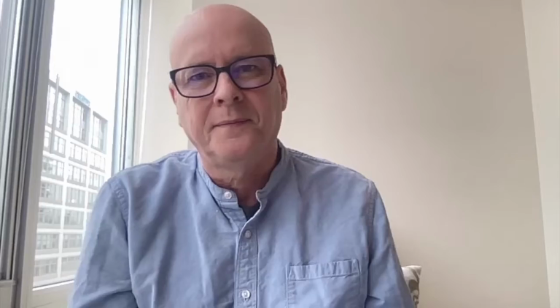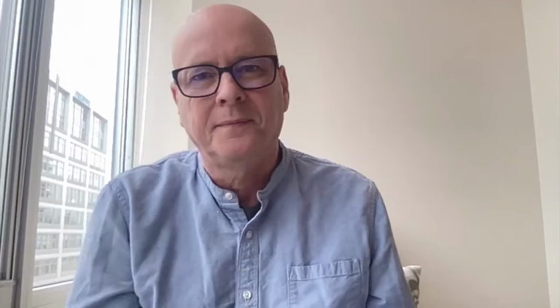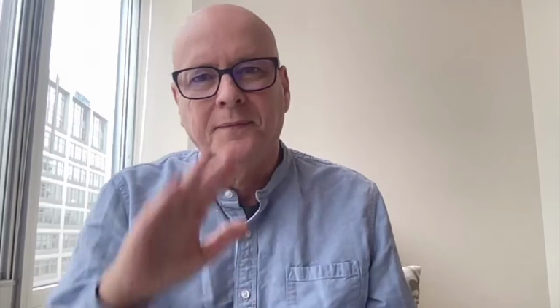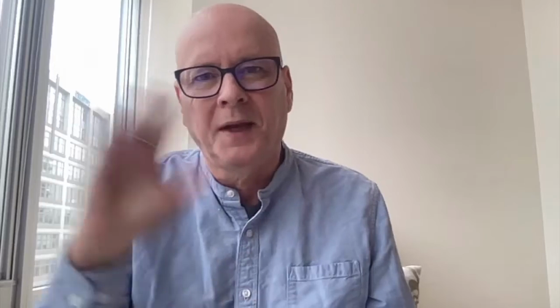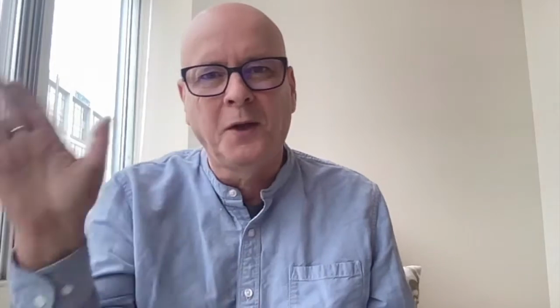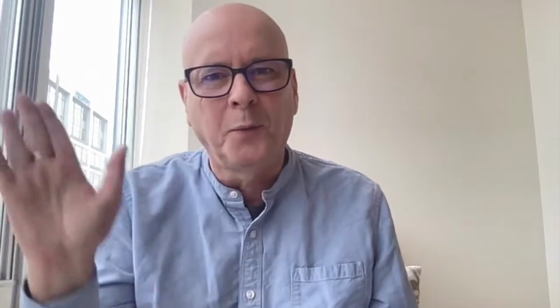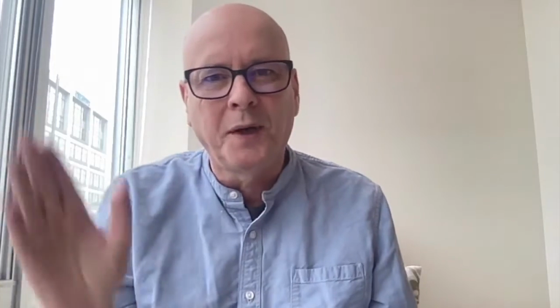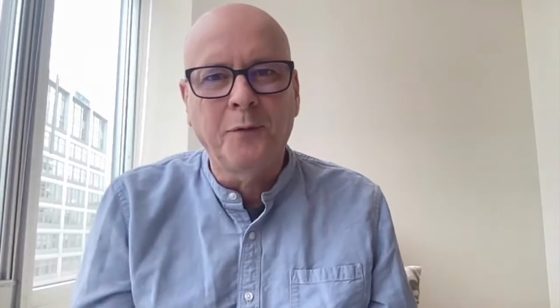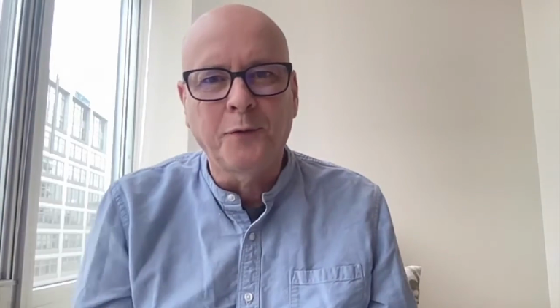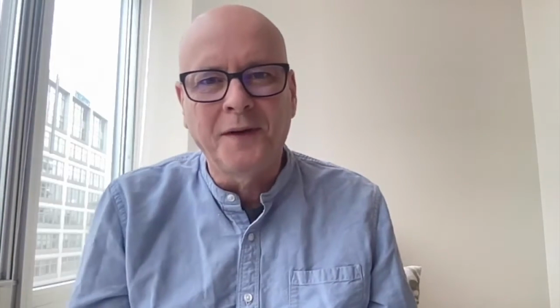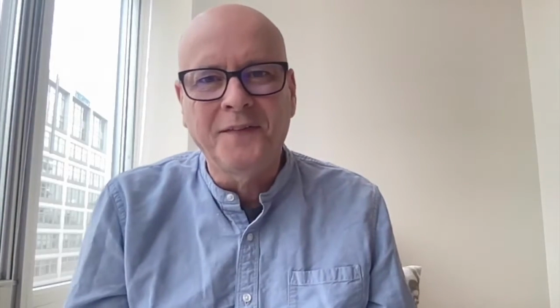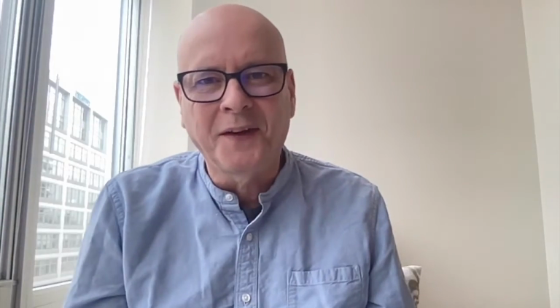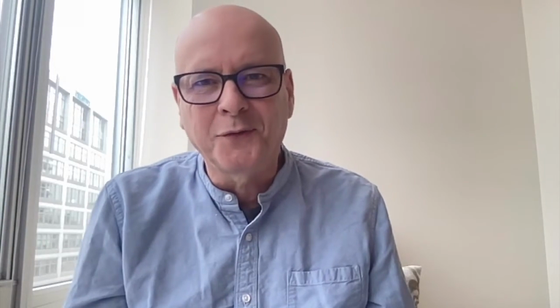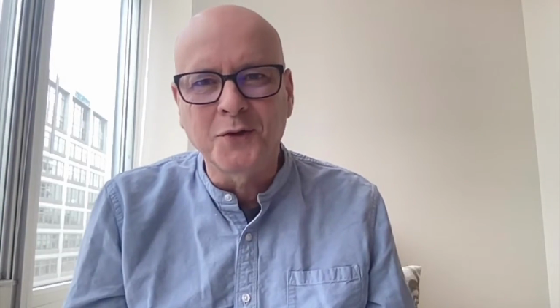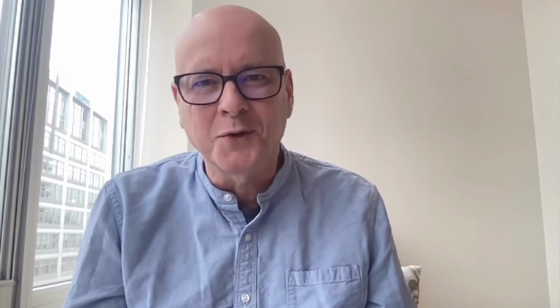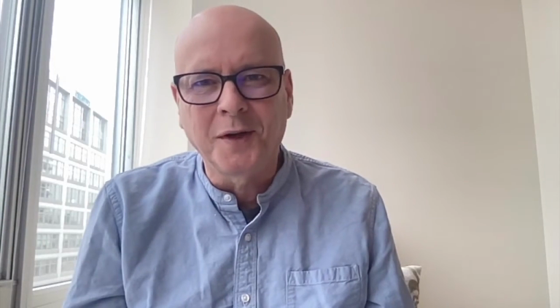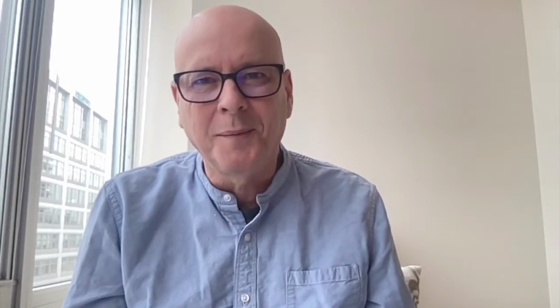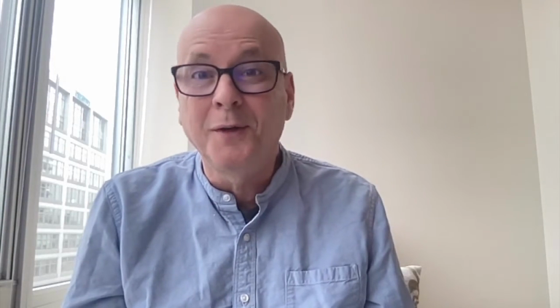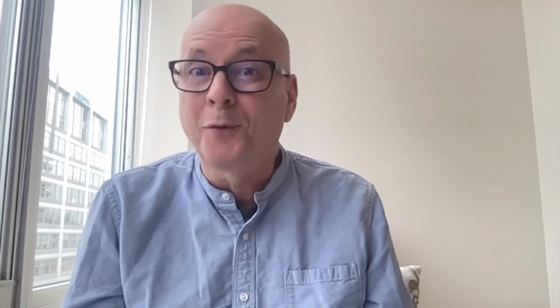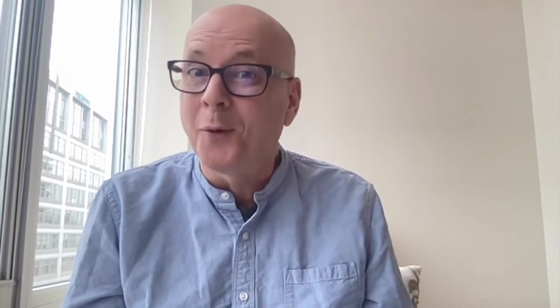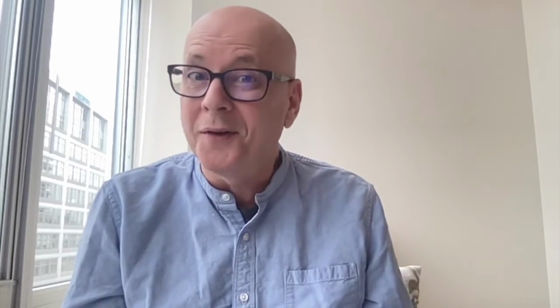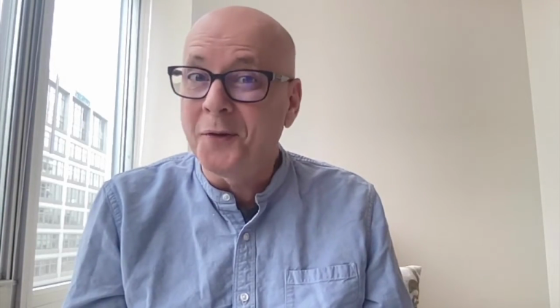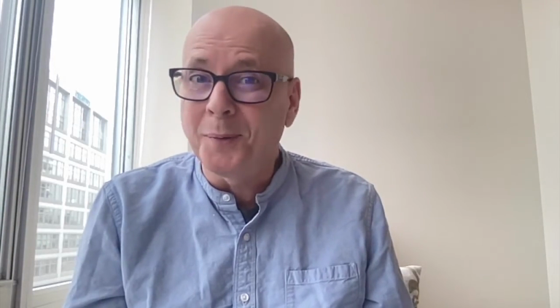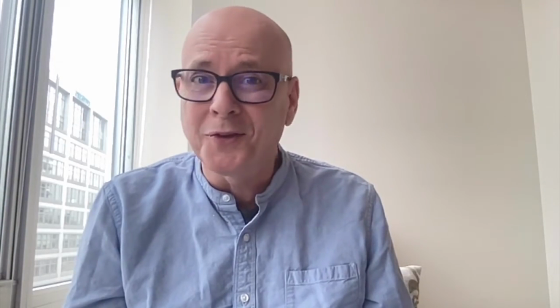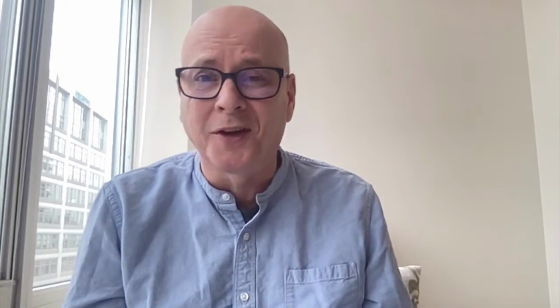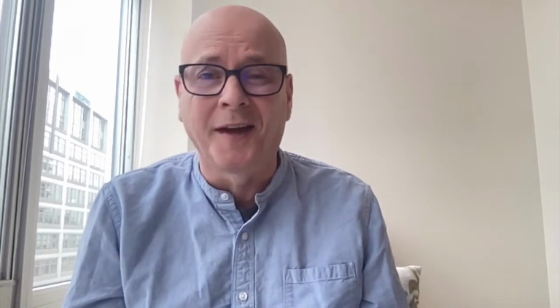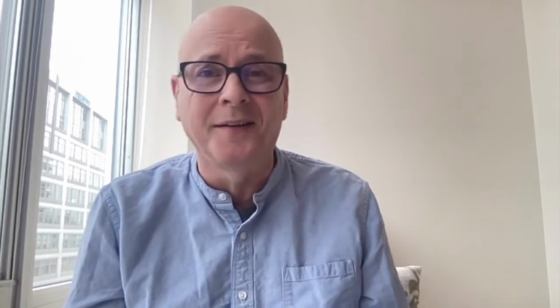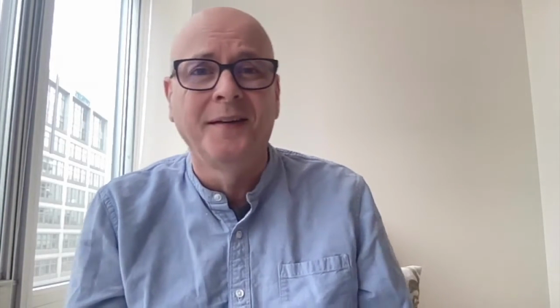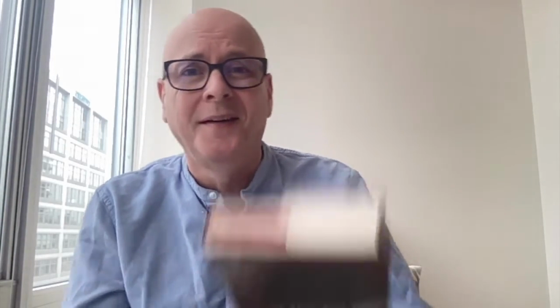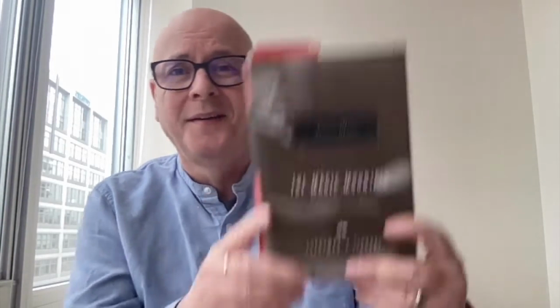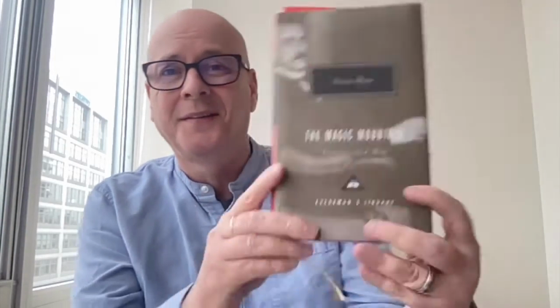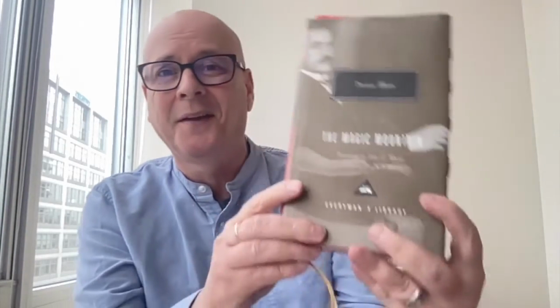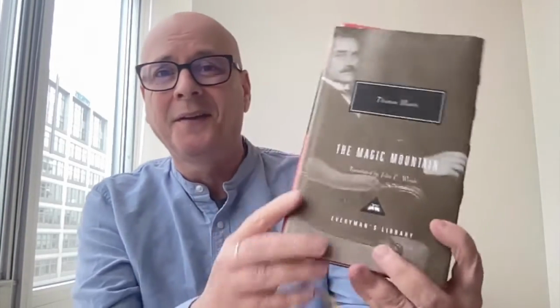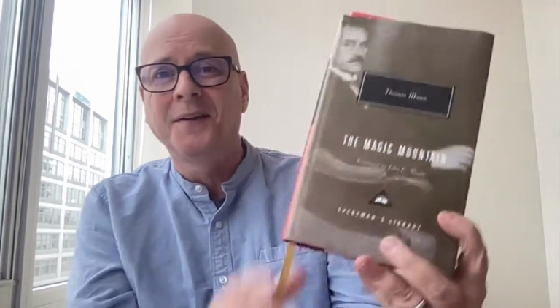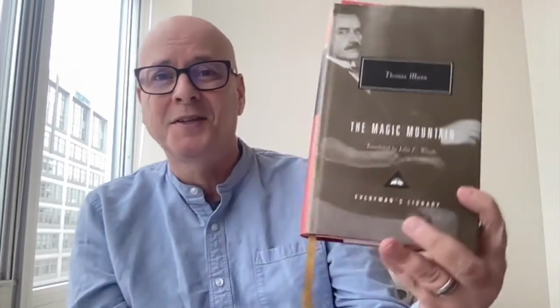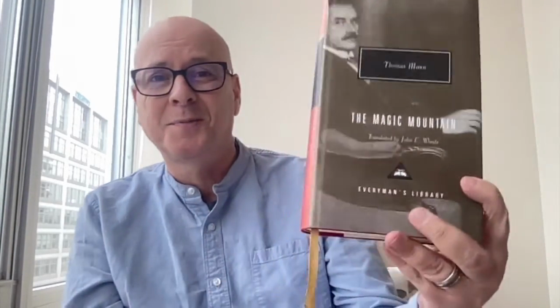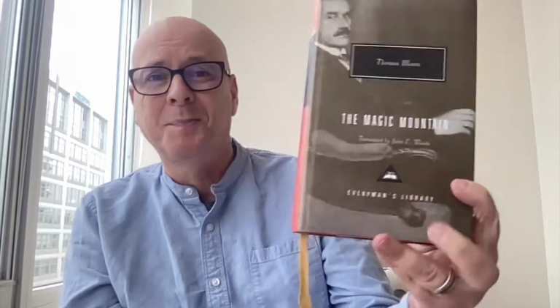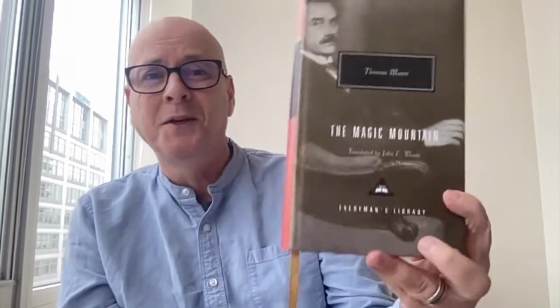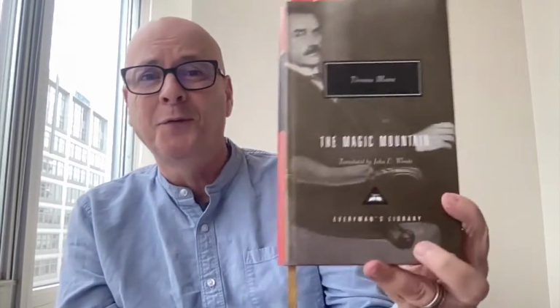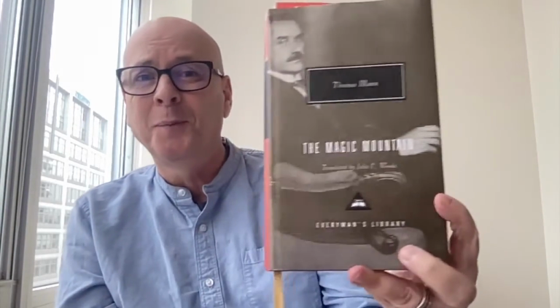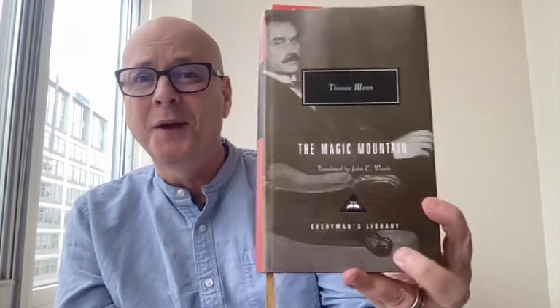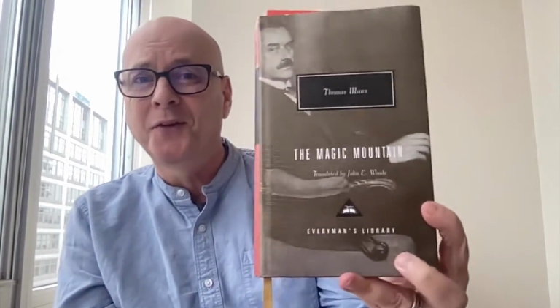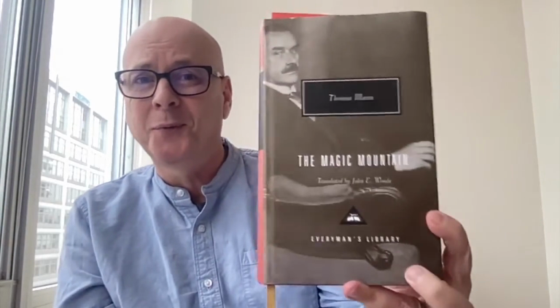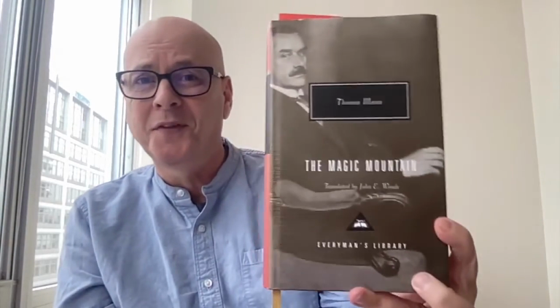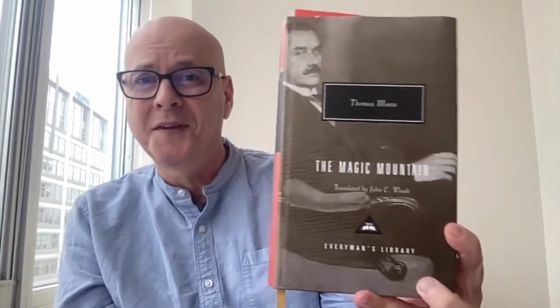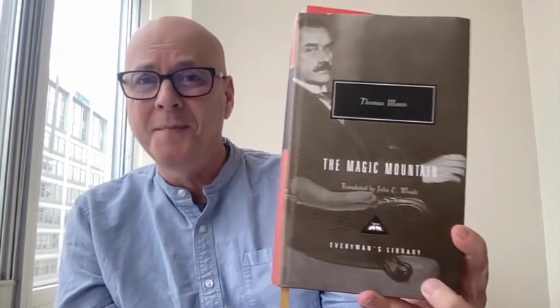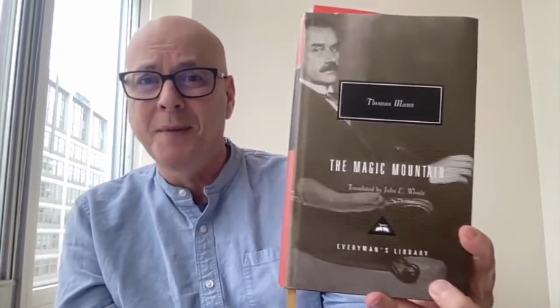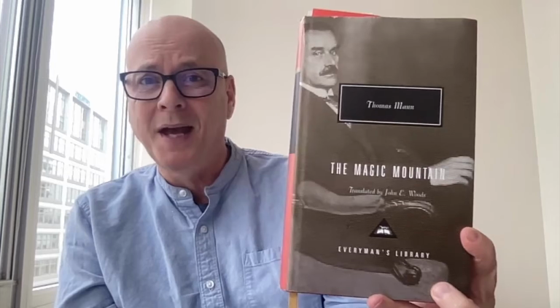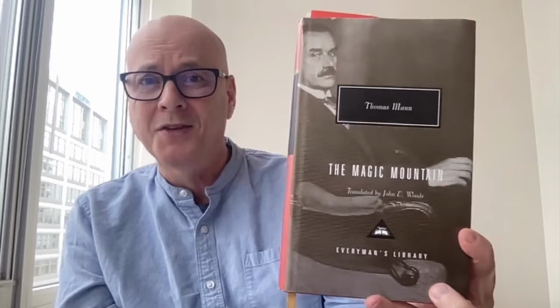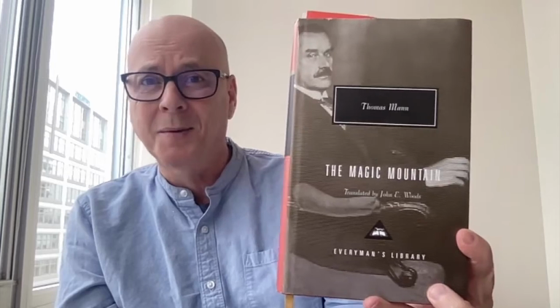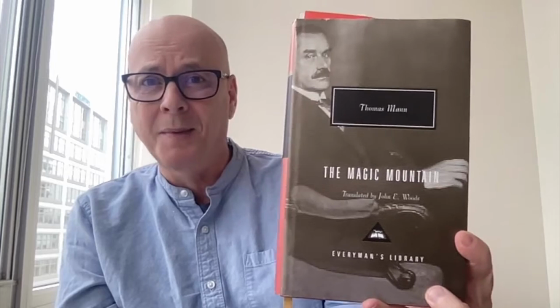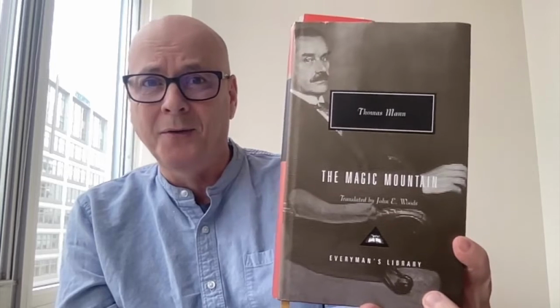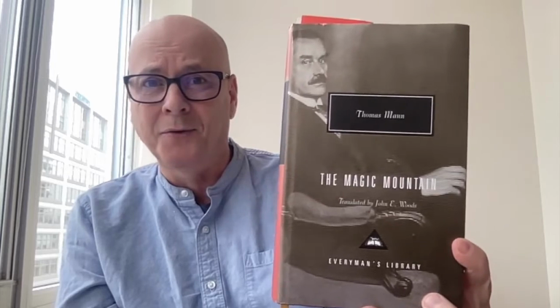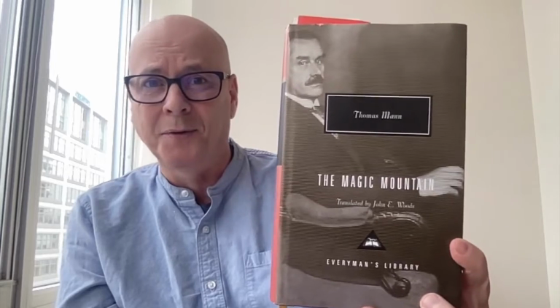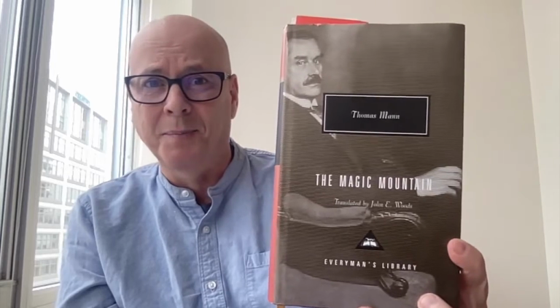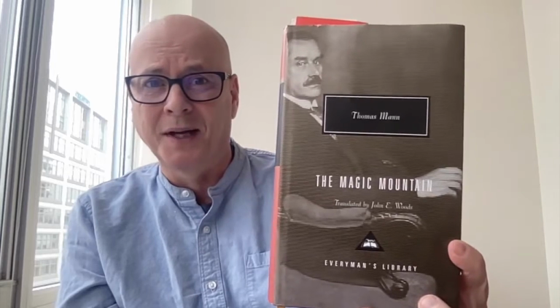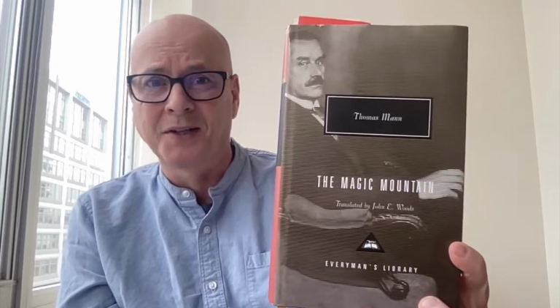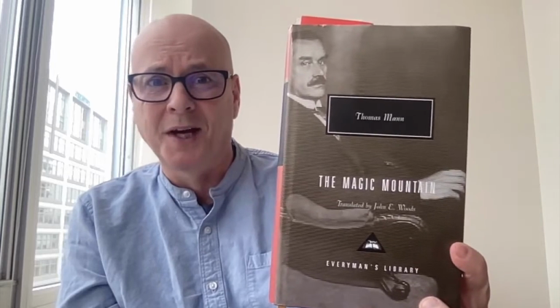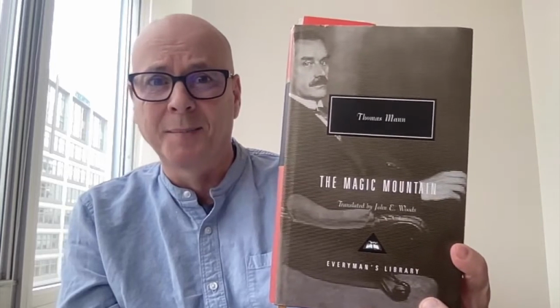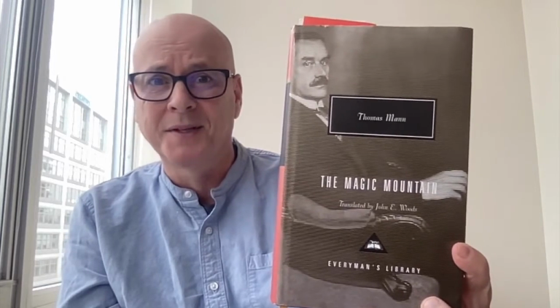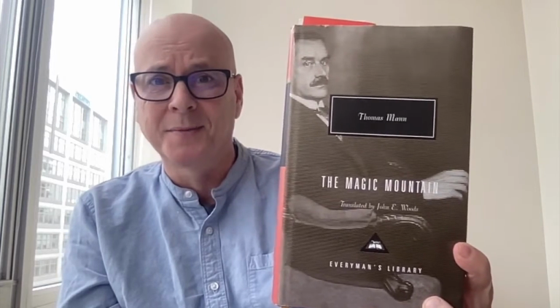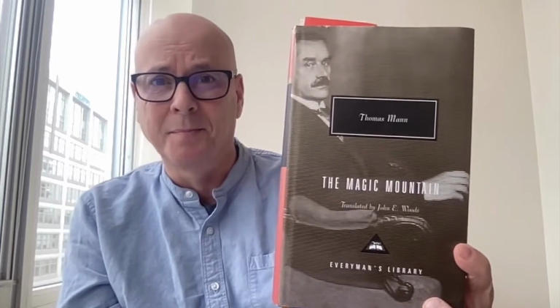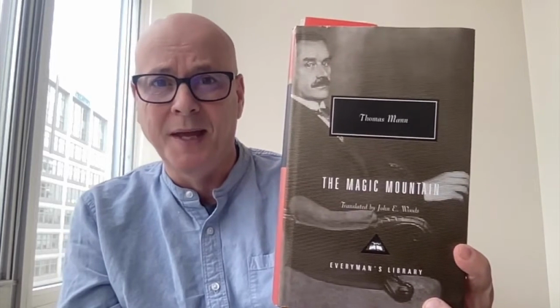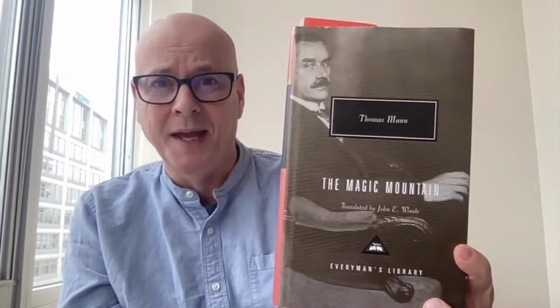Hello reading friend. Thanks for joining me for another book chat. Today let's spend a few minutes with The Magic Mountain by Thomas Mann.